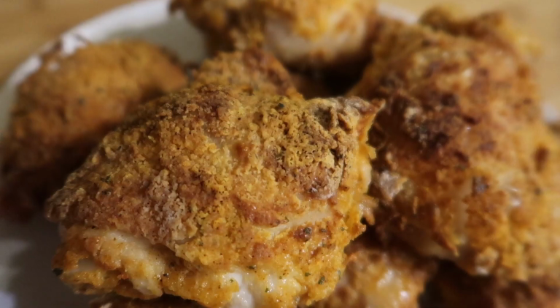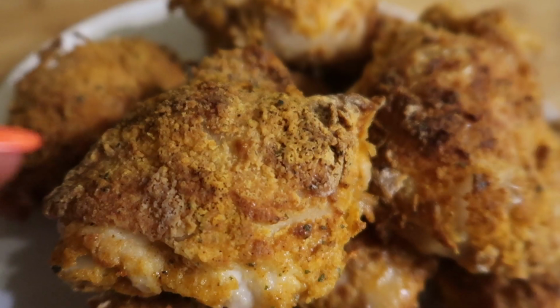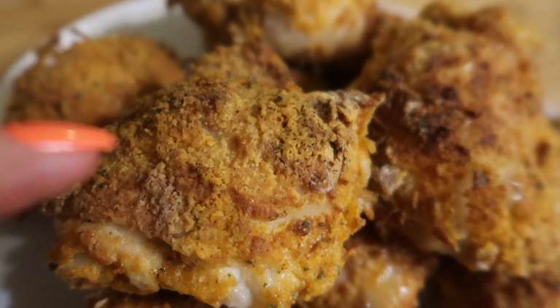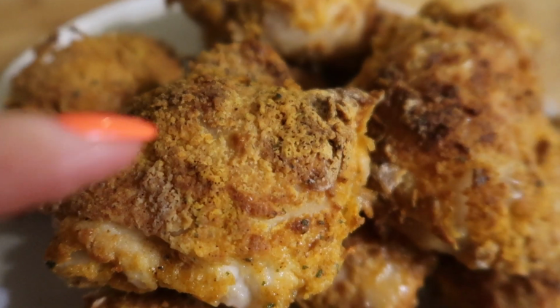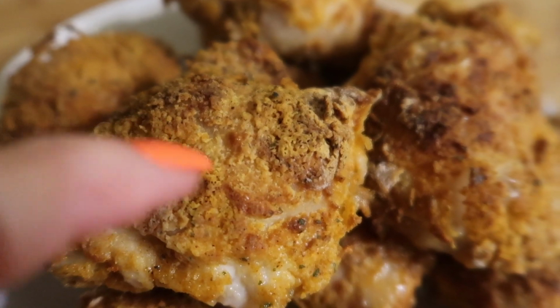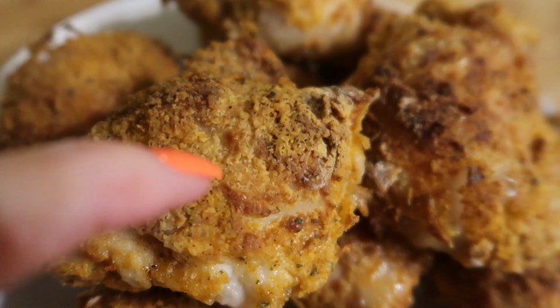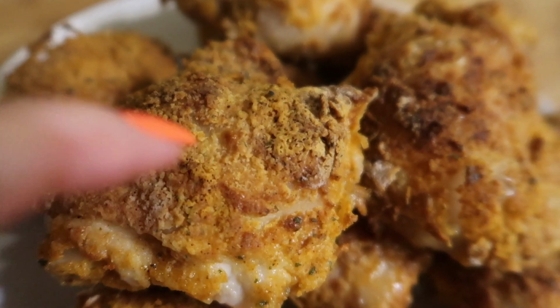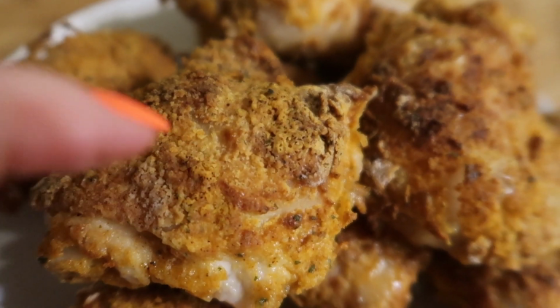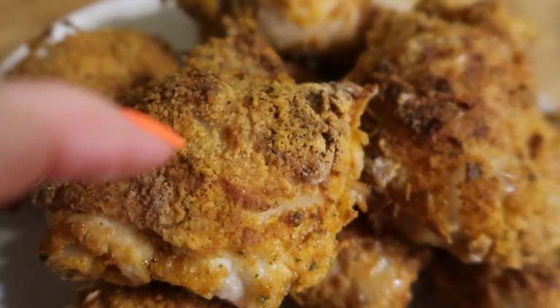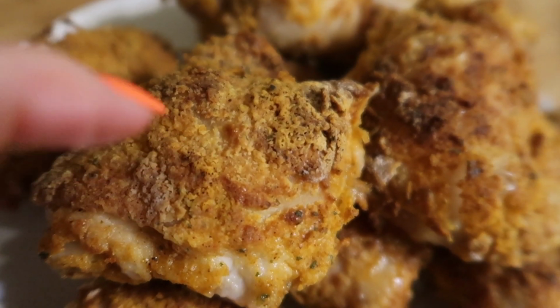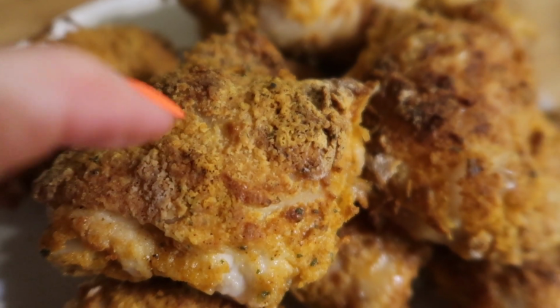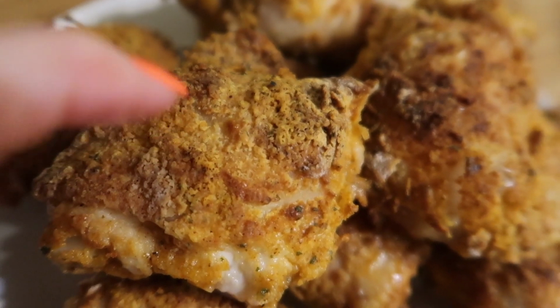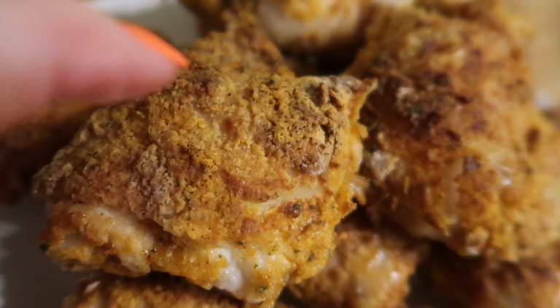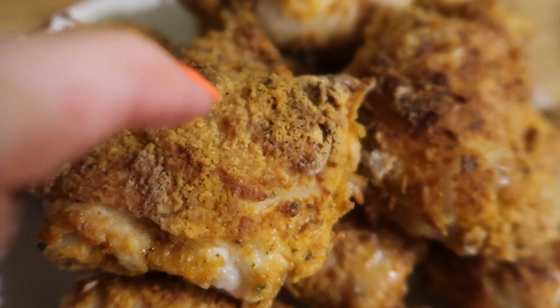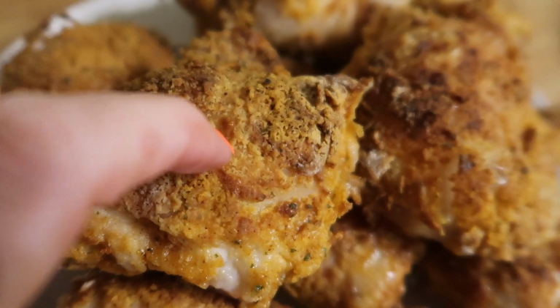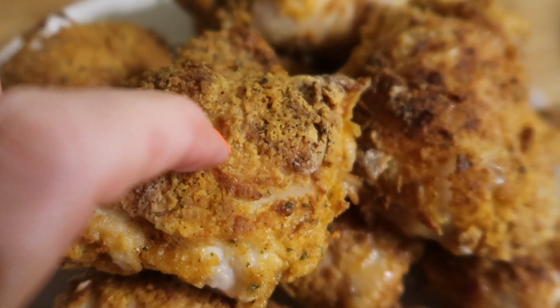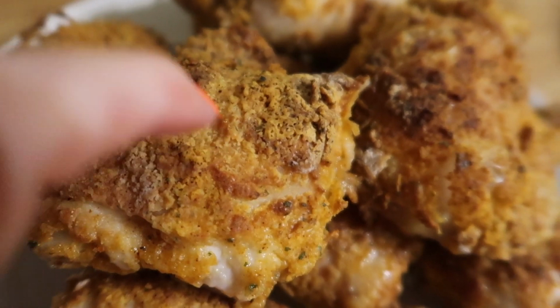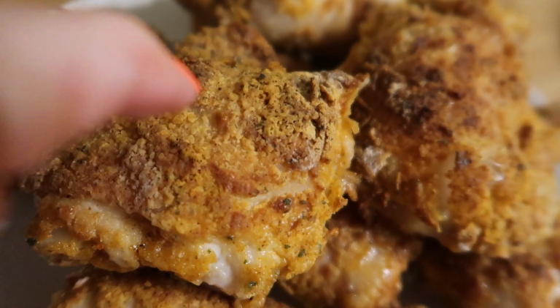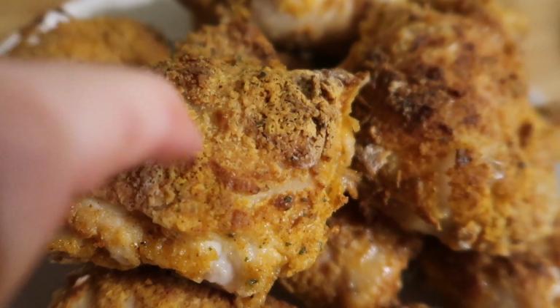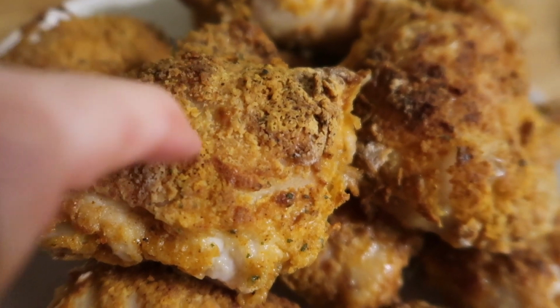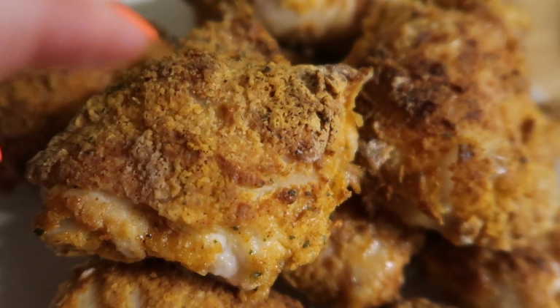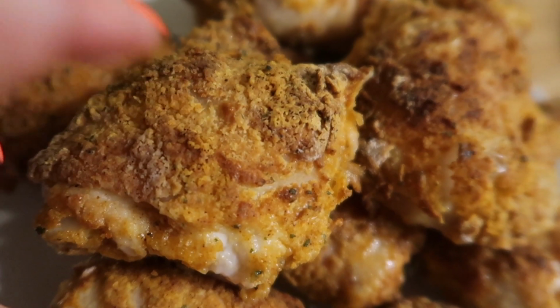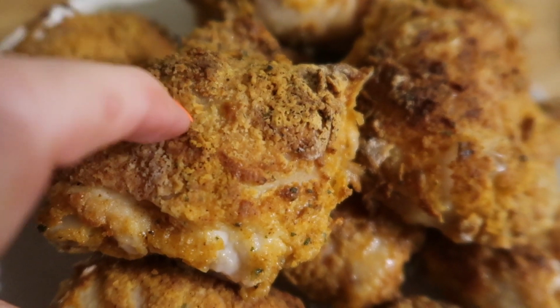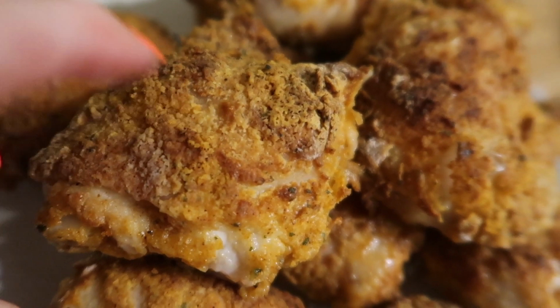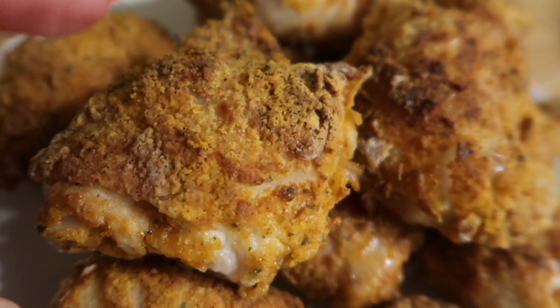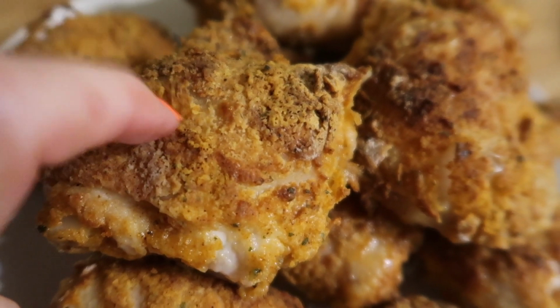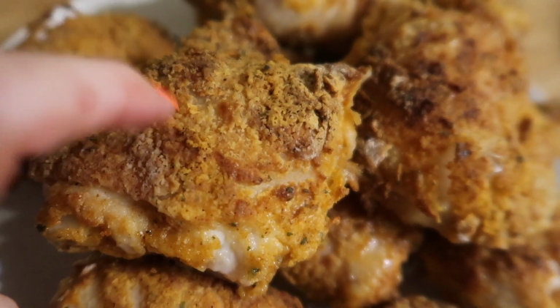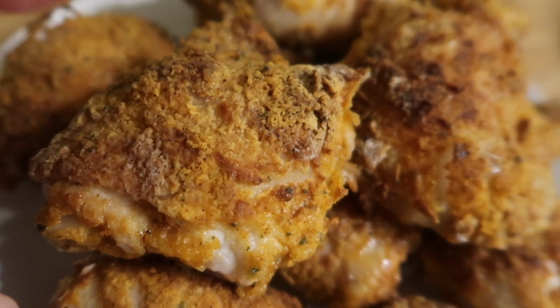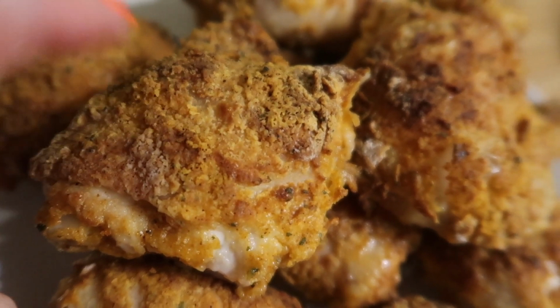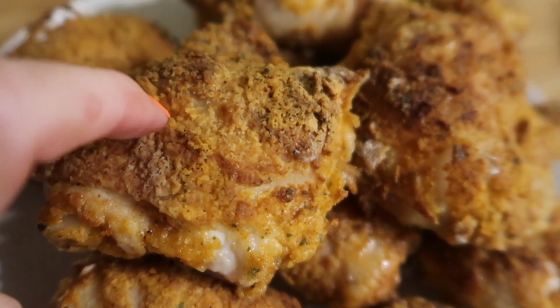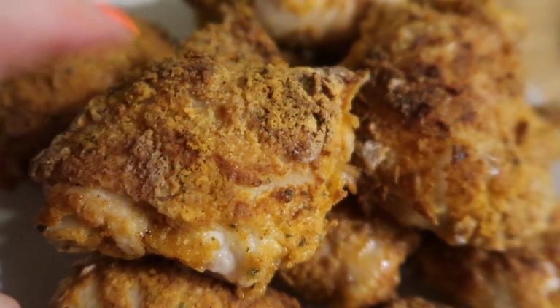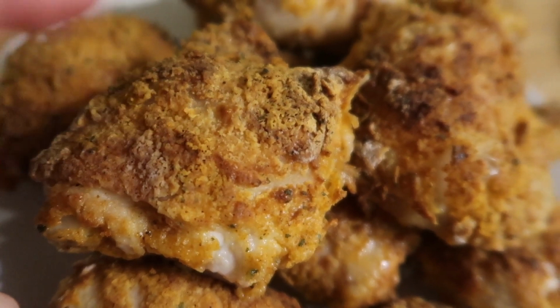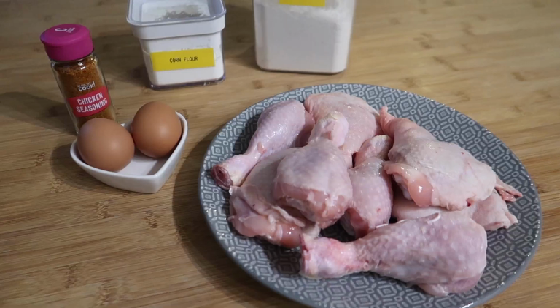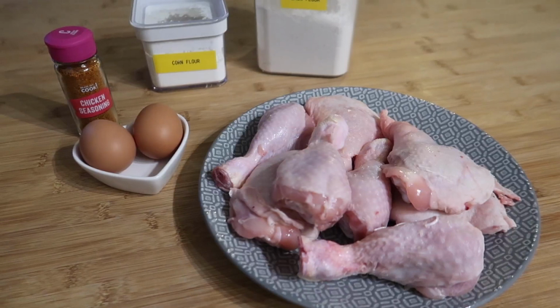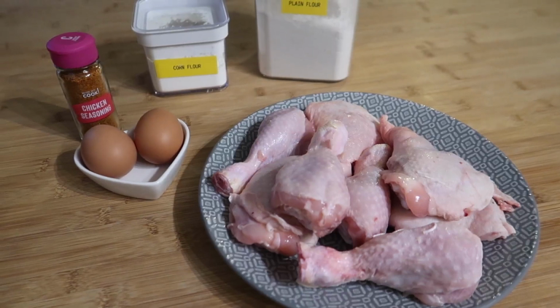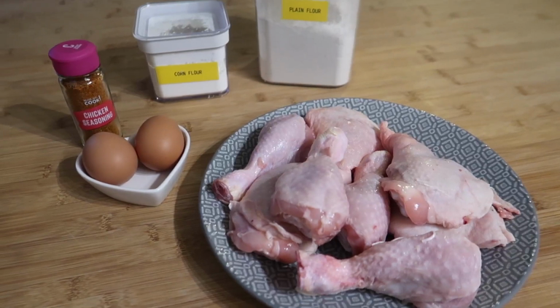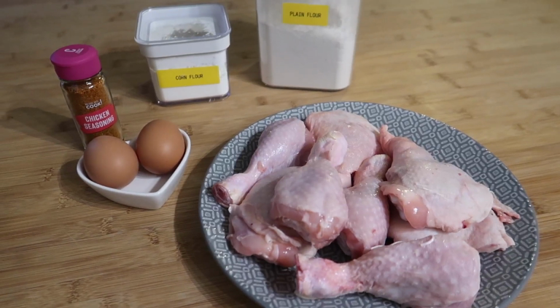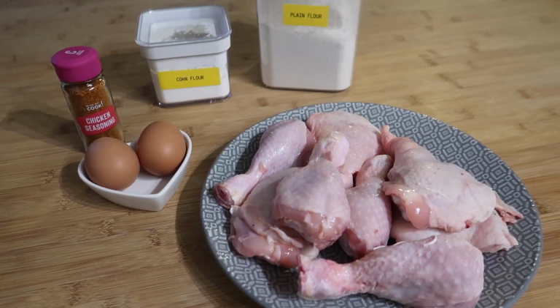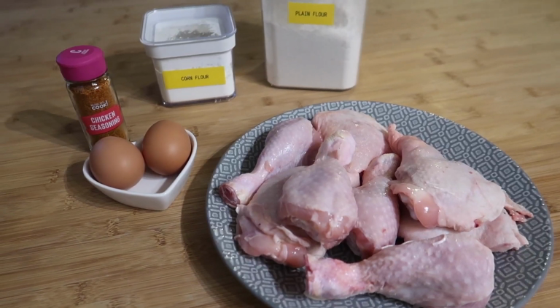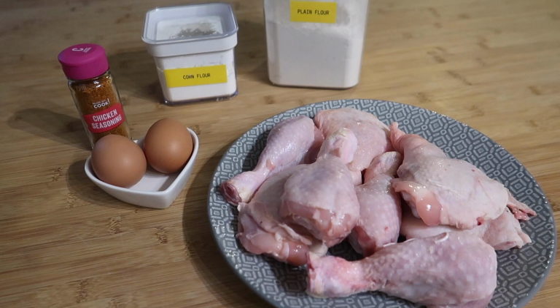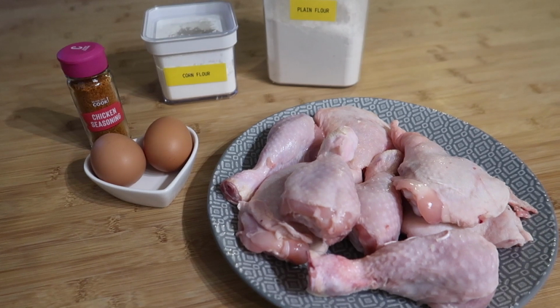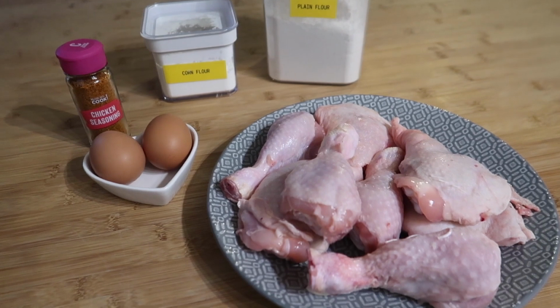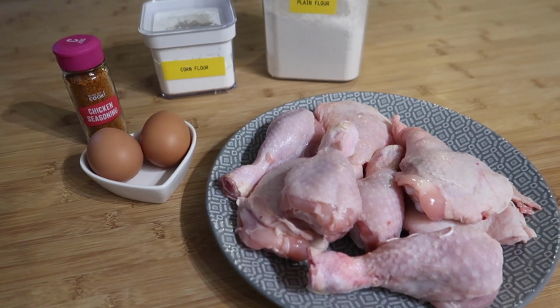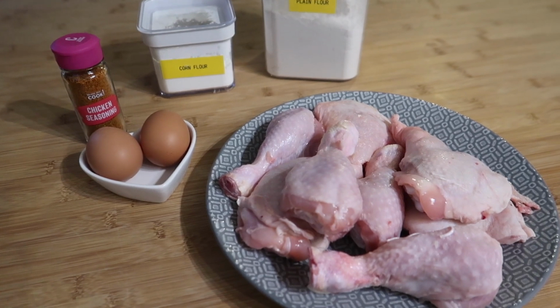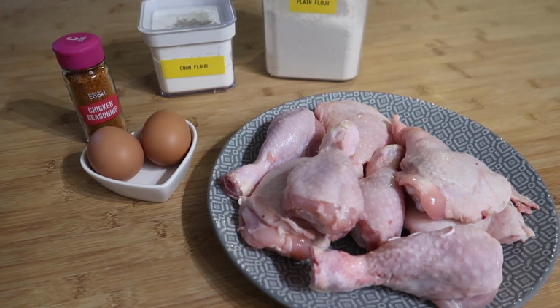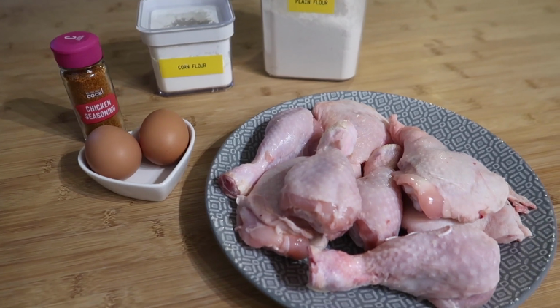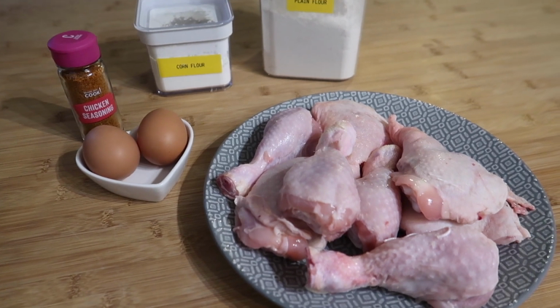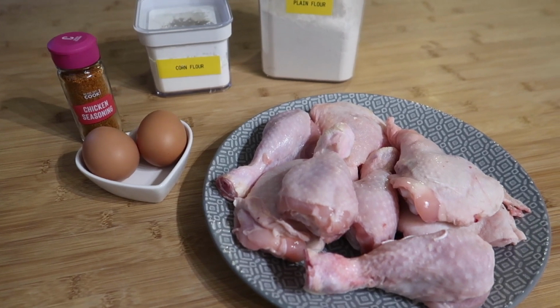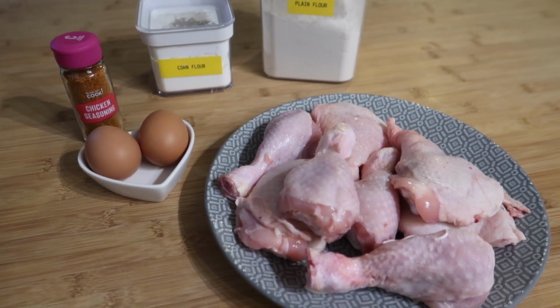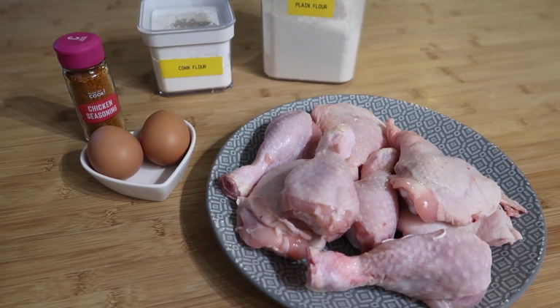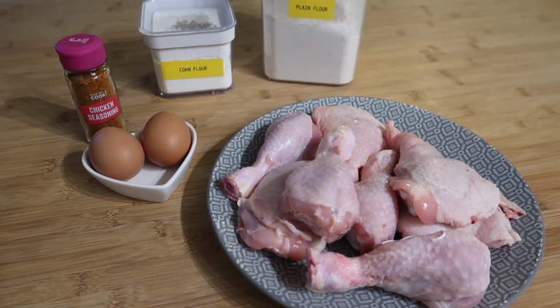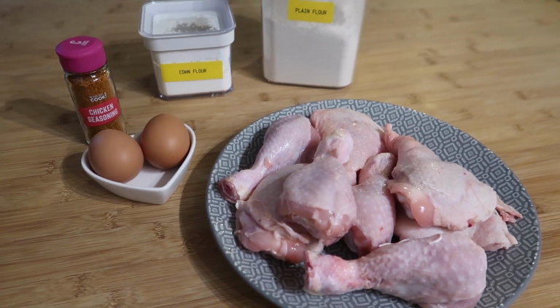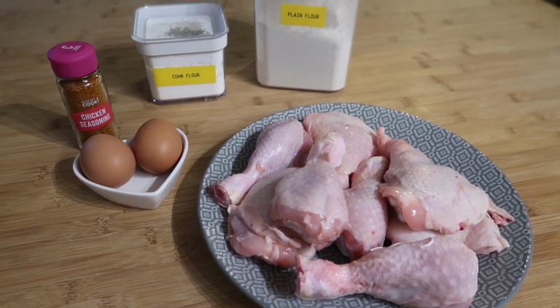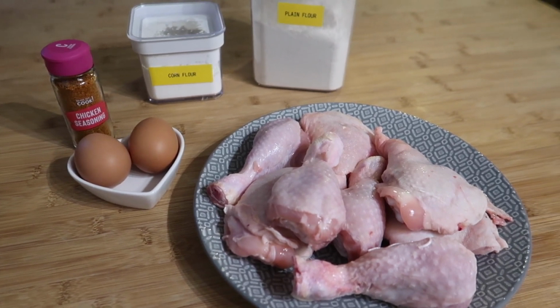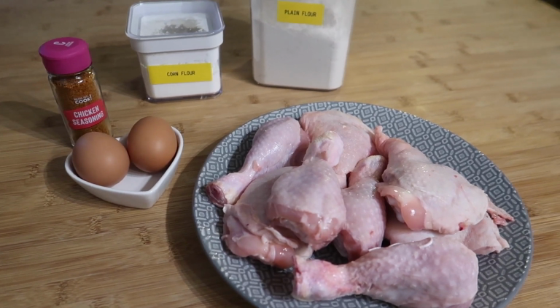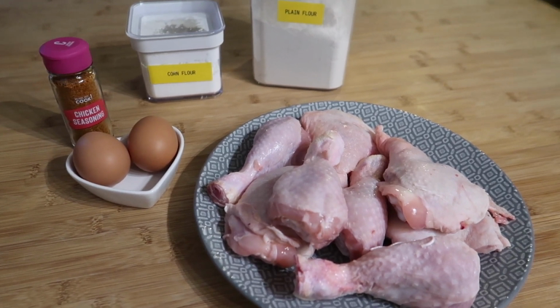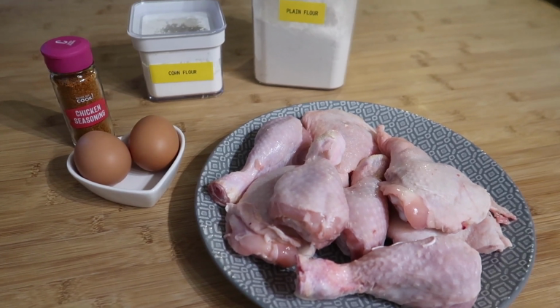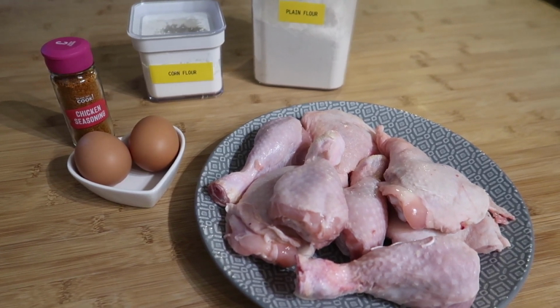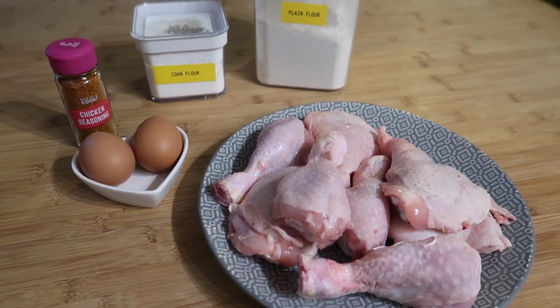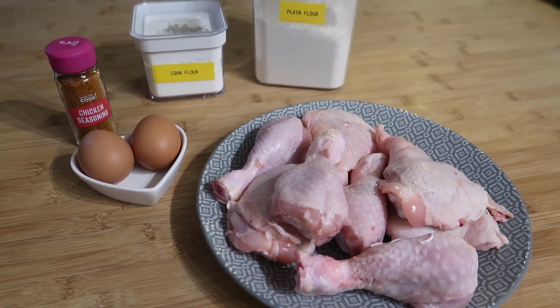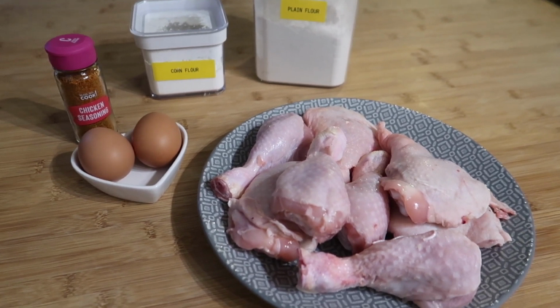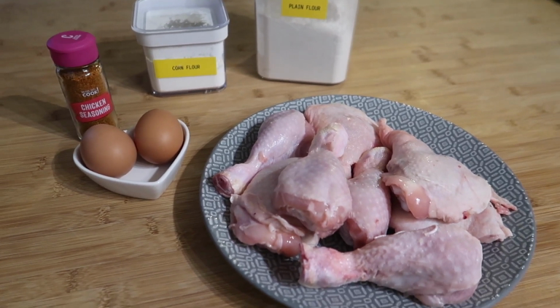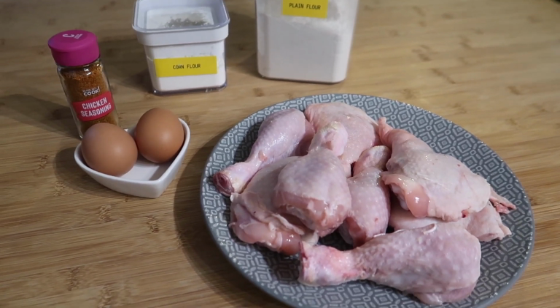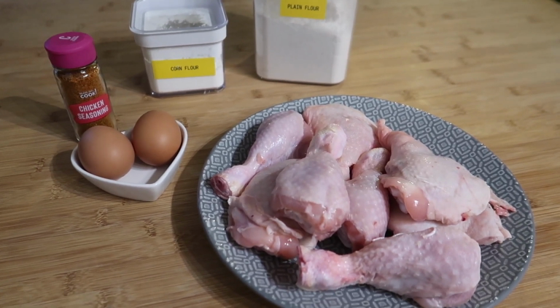Everybody is using their air fryers at the moment — it's a much more cost effective way than turning on an entire oven. So without any more rambling, let's get started.